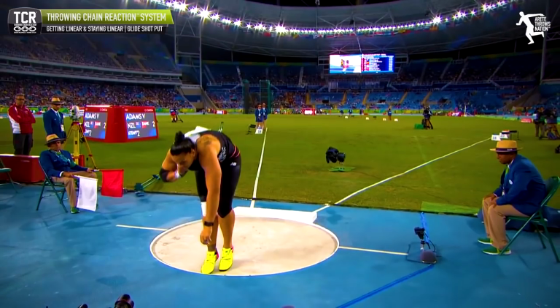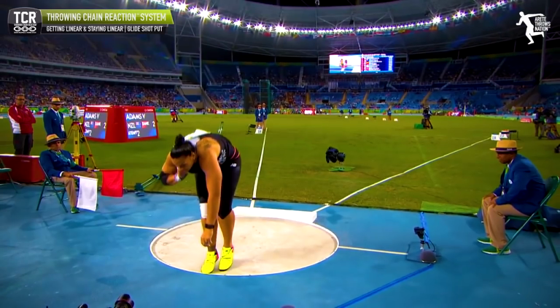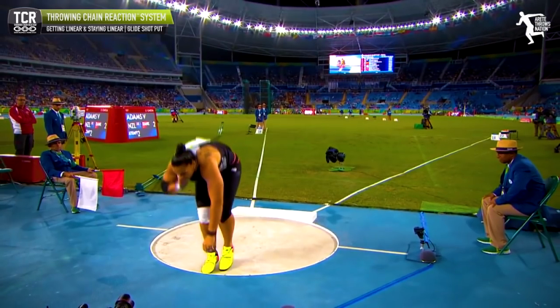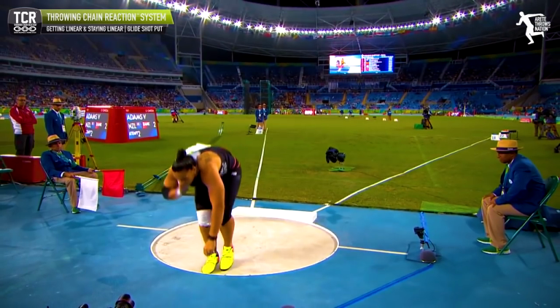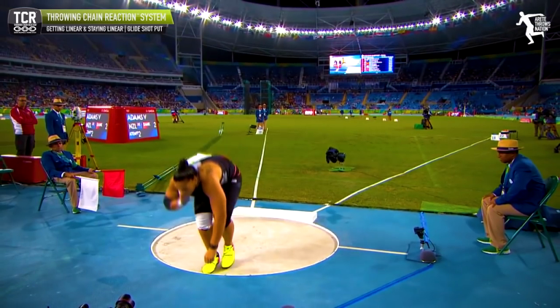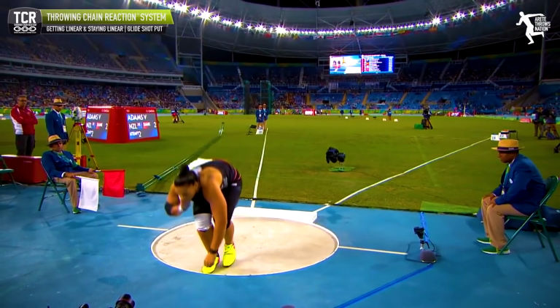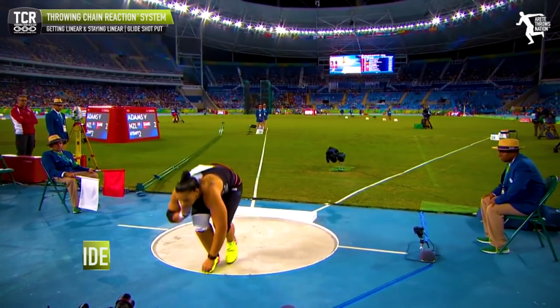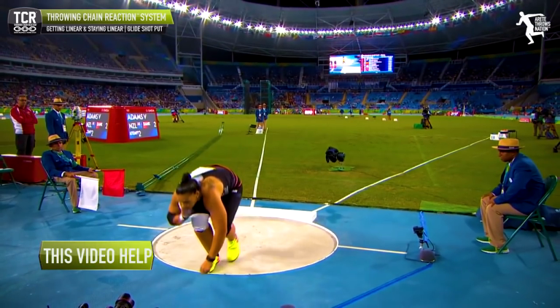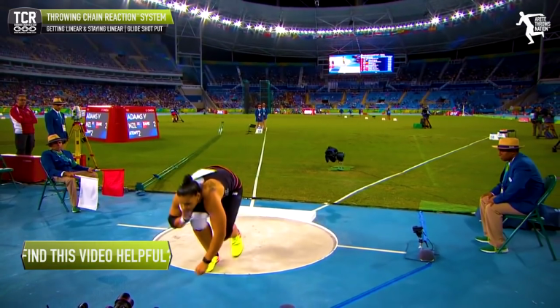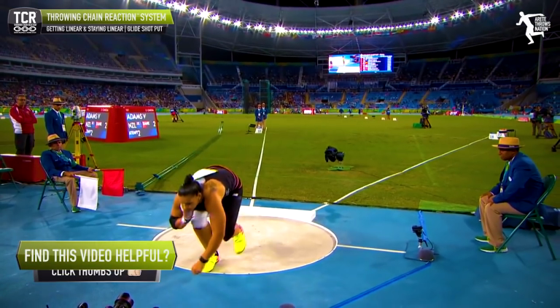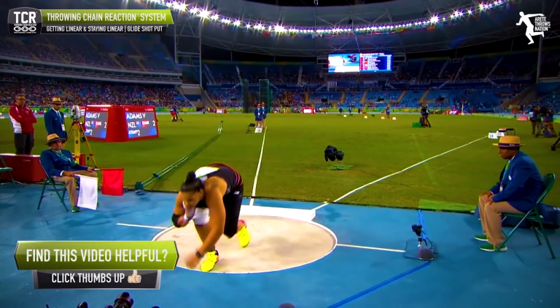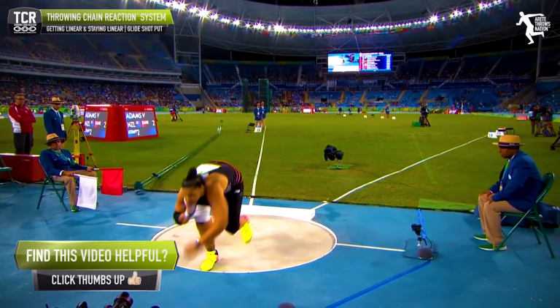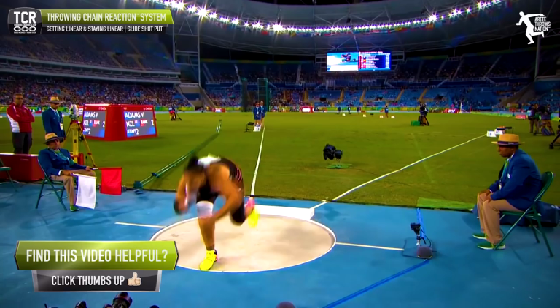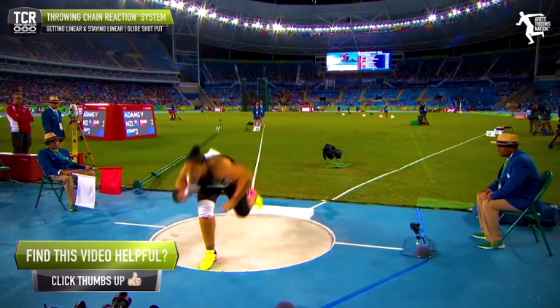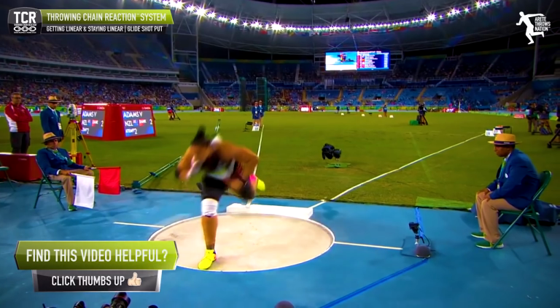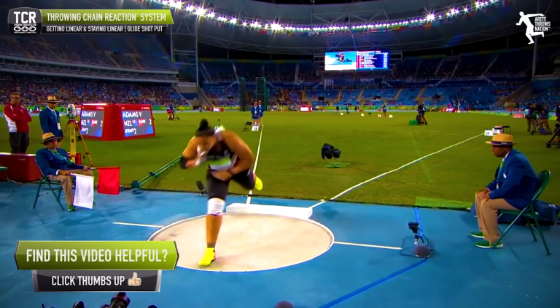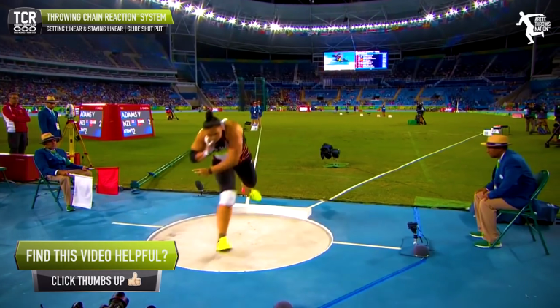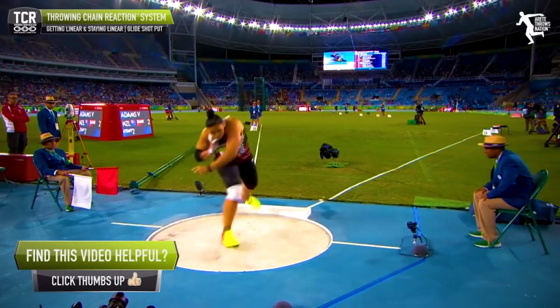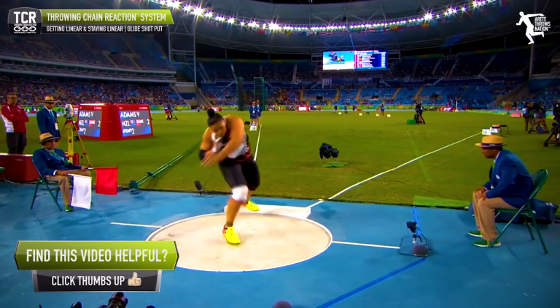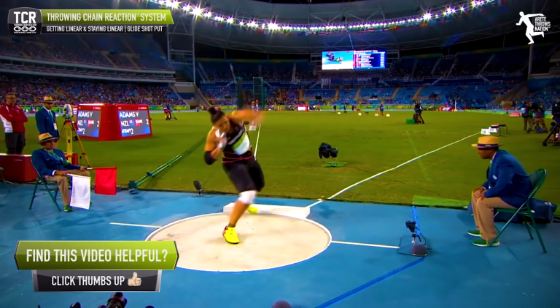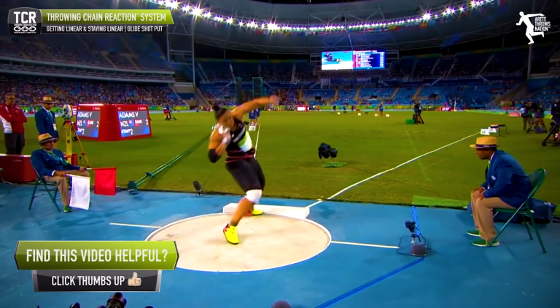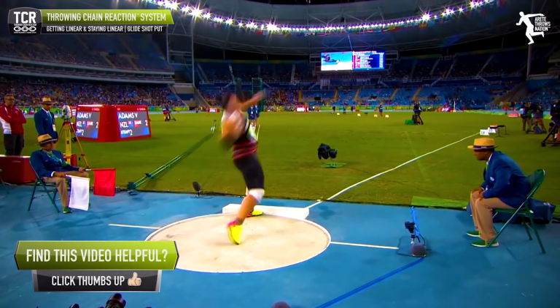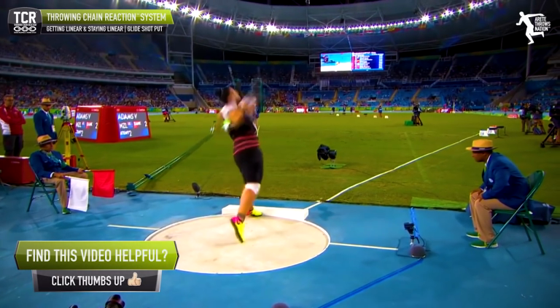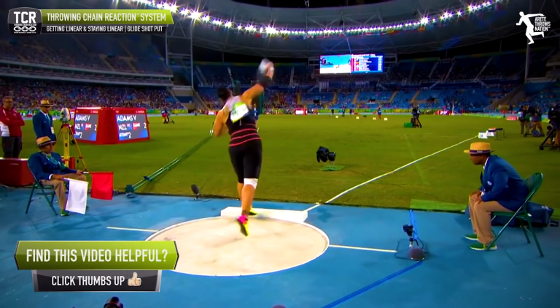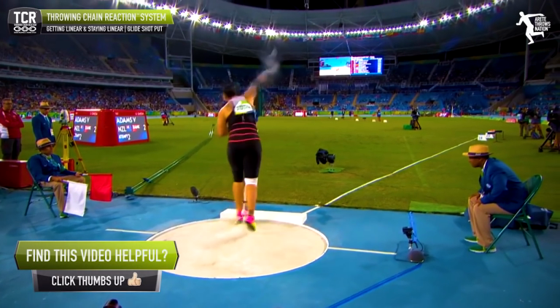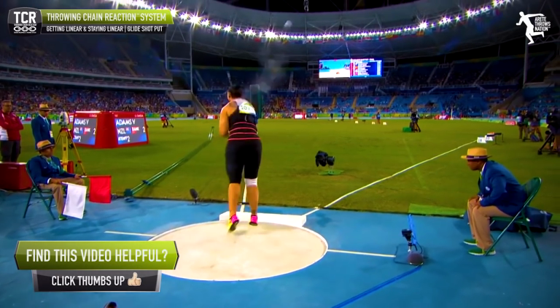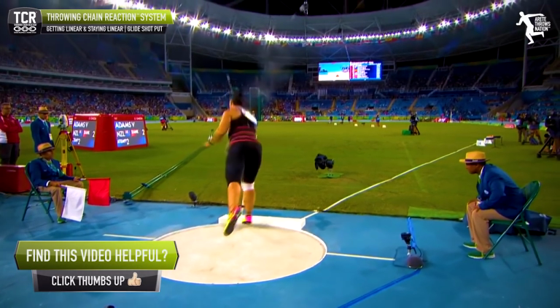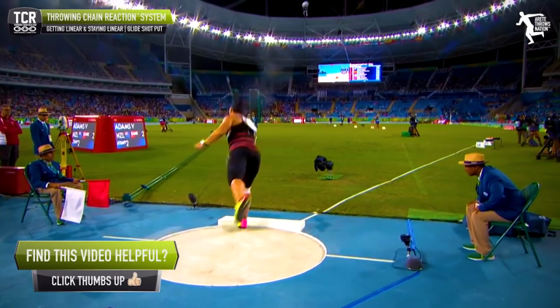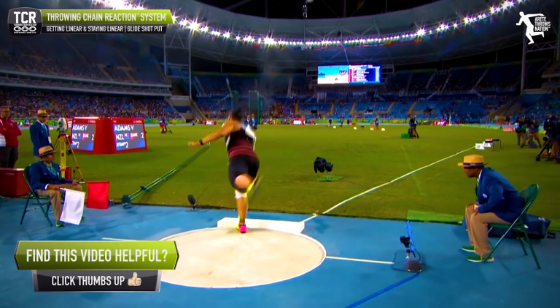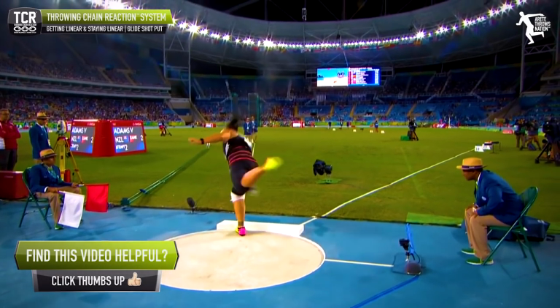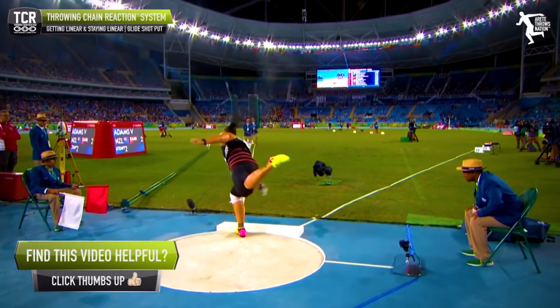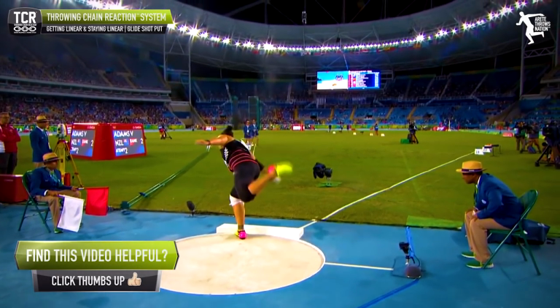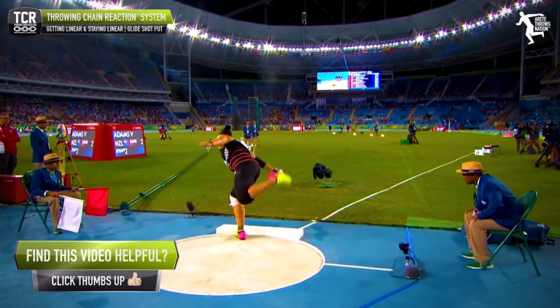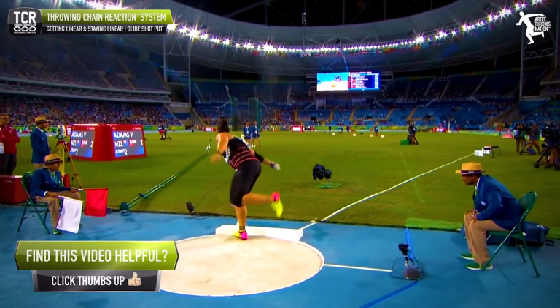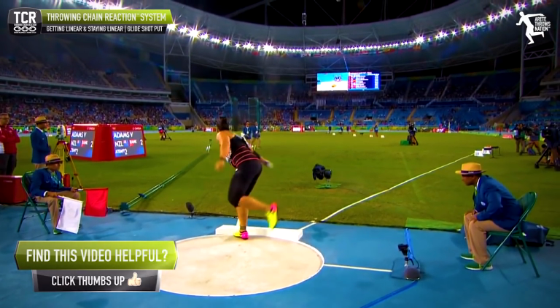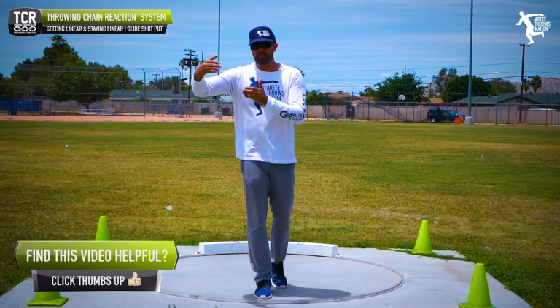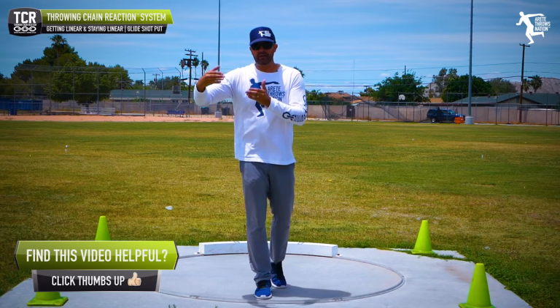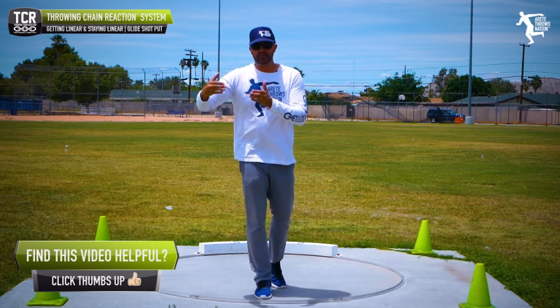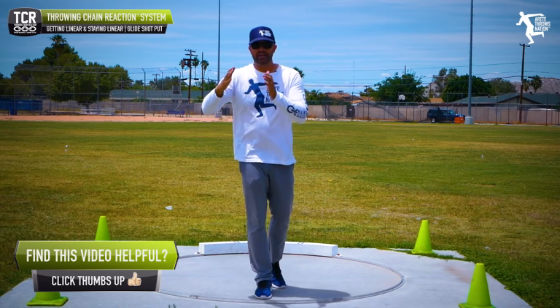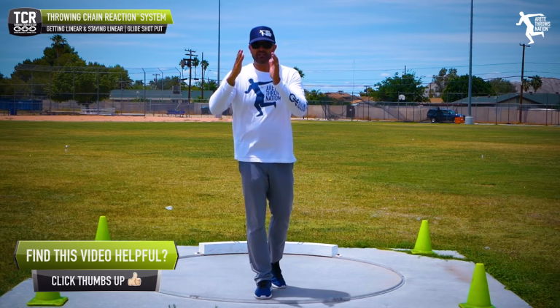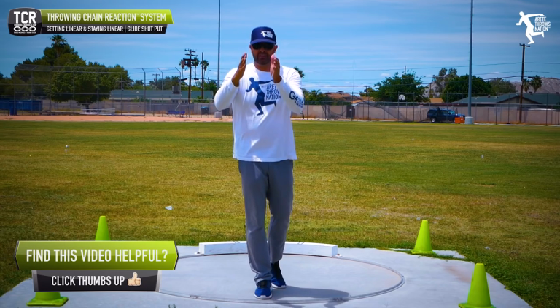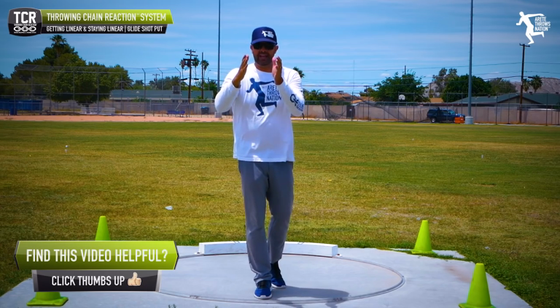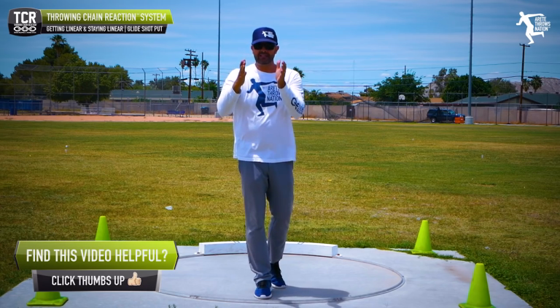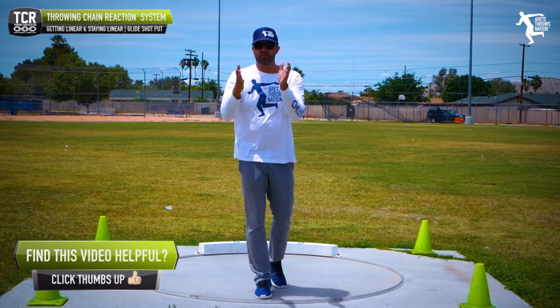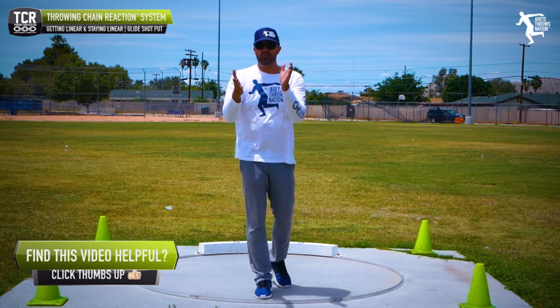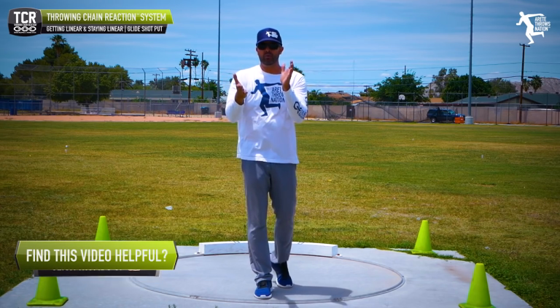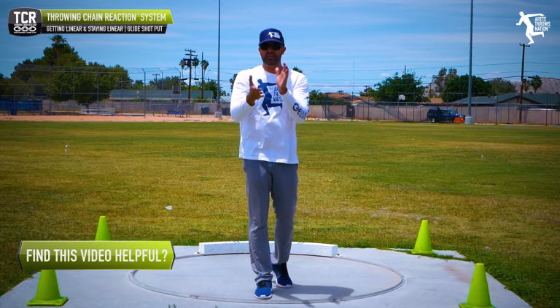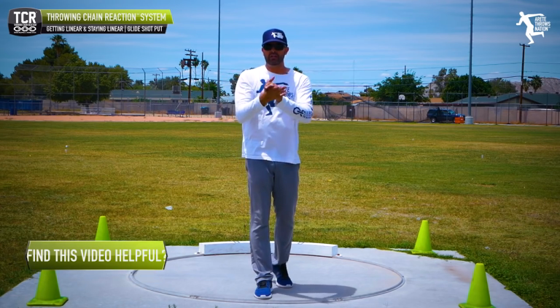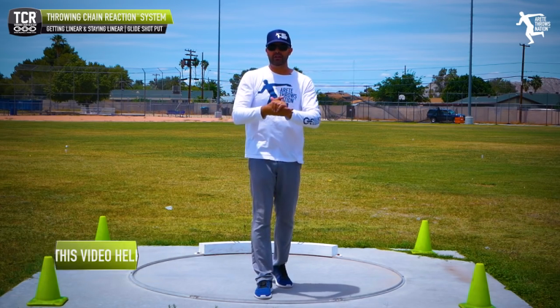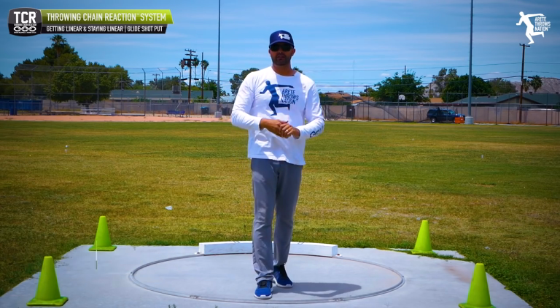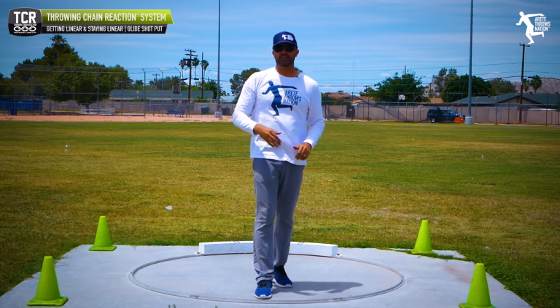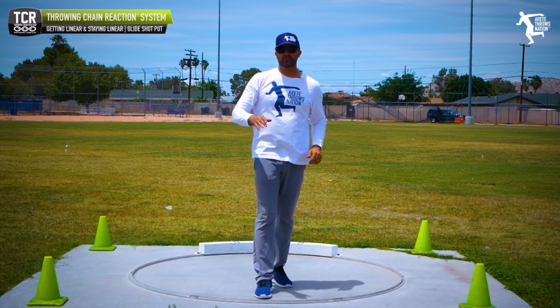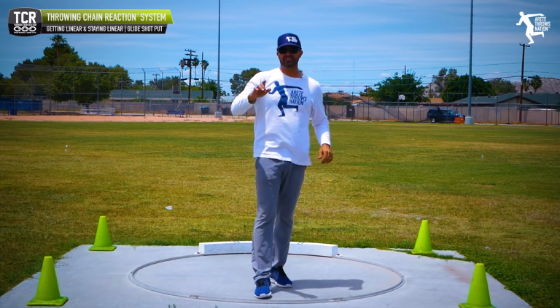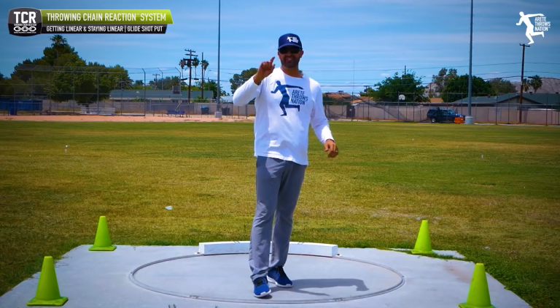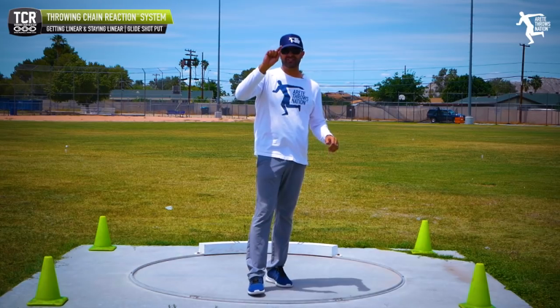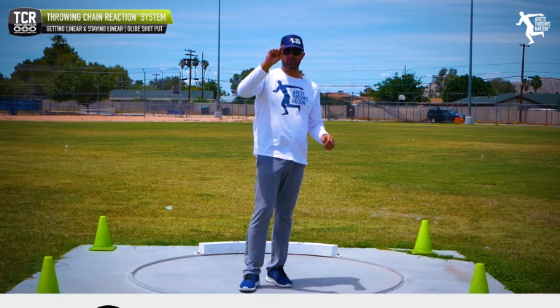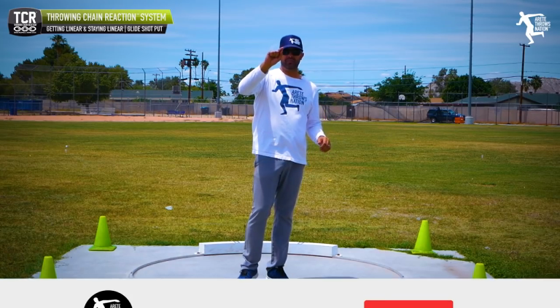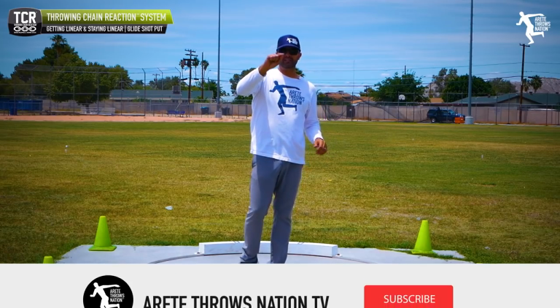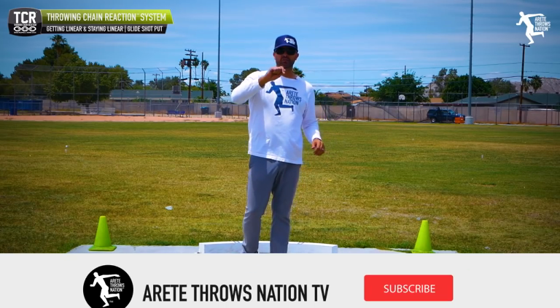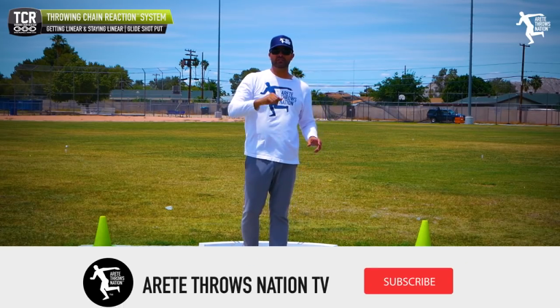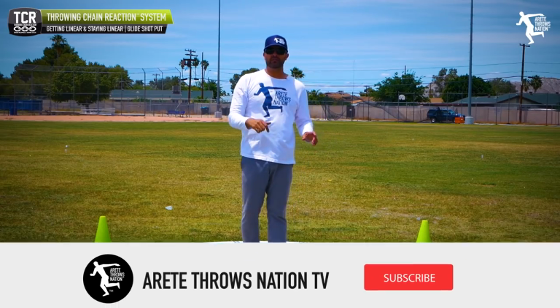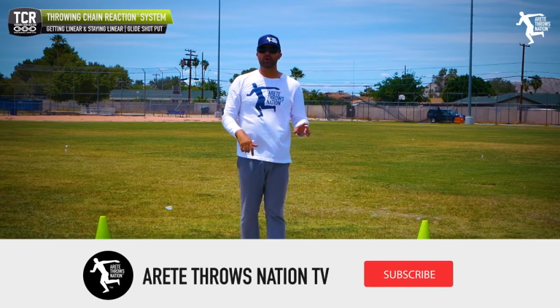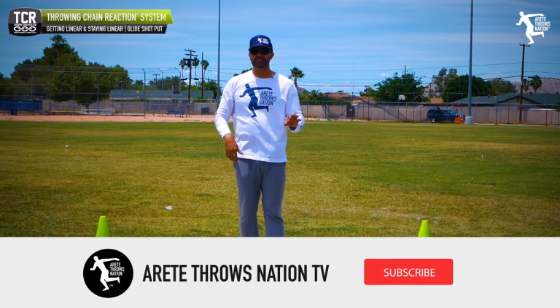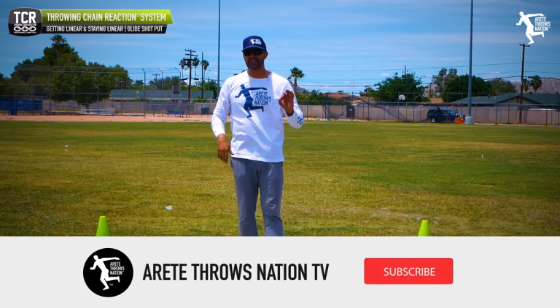Simple video today, simple concept — but sometimes those simple things are the real game changers that help you take your technique and your train of thought in a better direction. That's the whole point here at Air Tape Throws Nation.